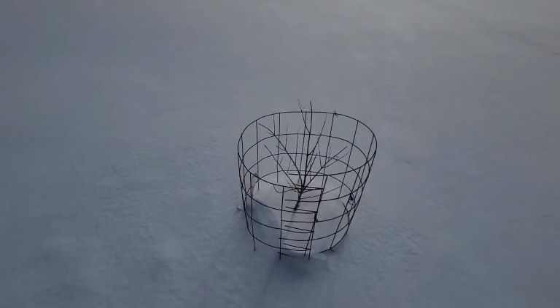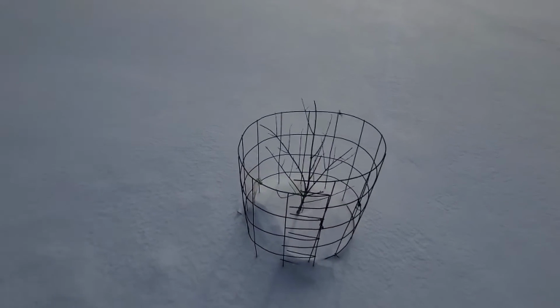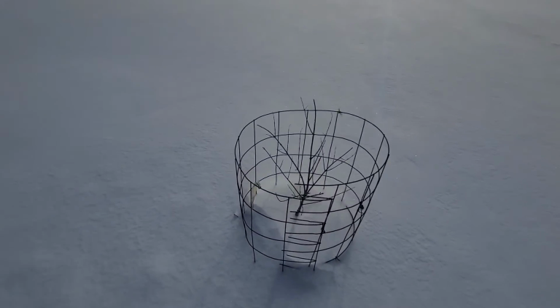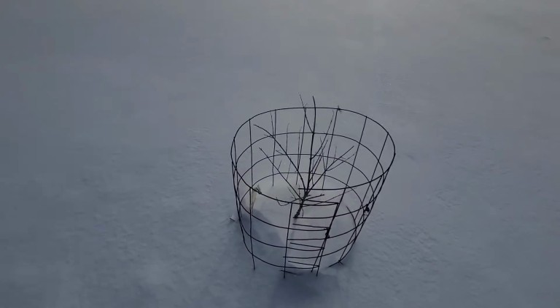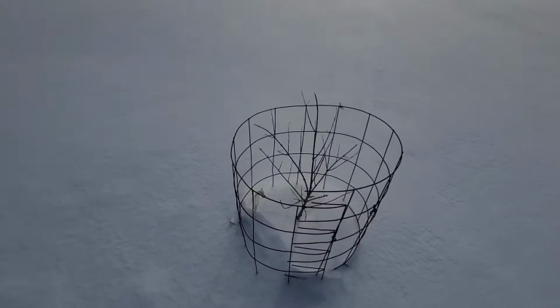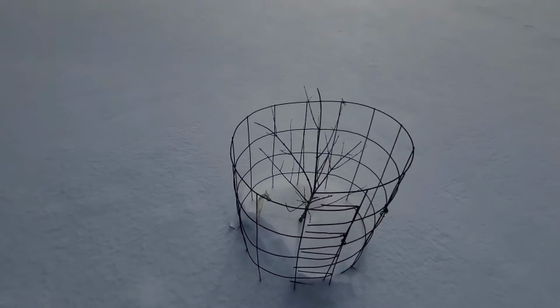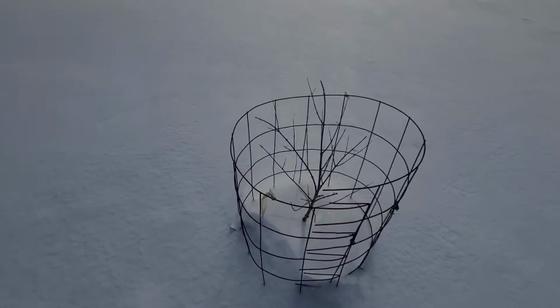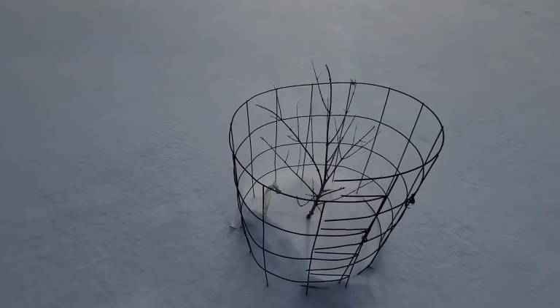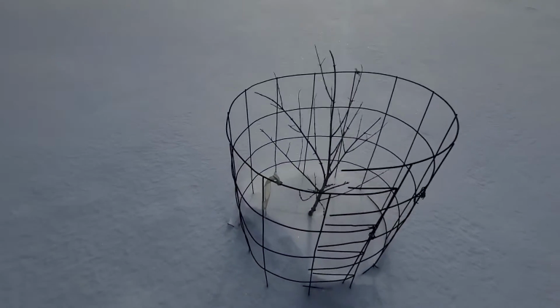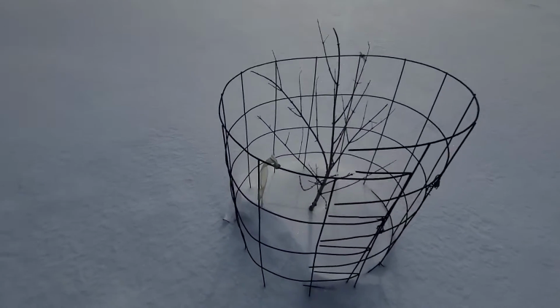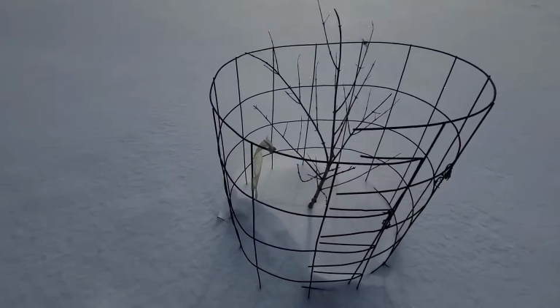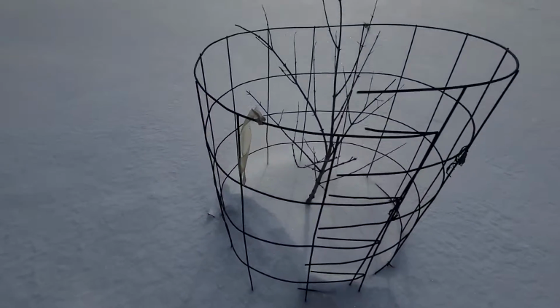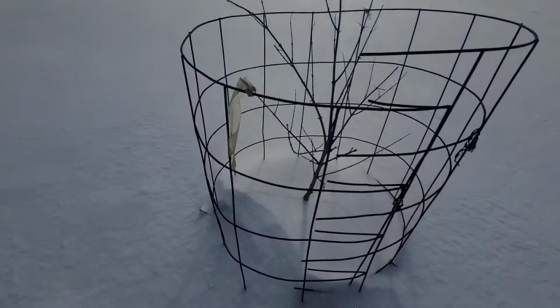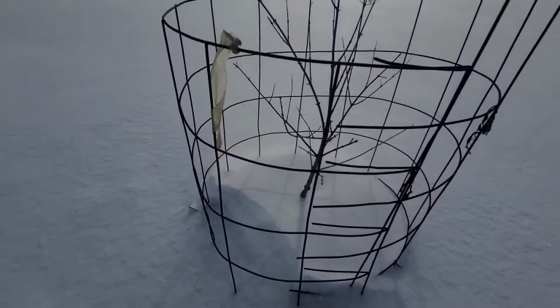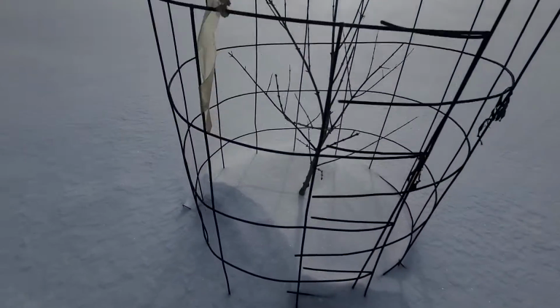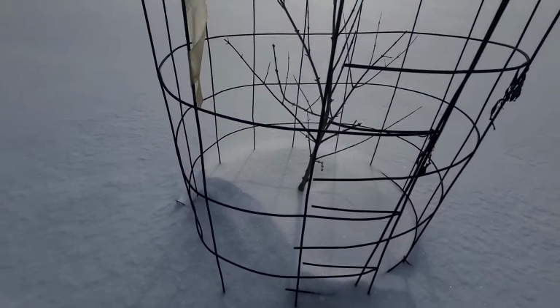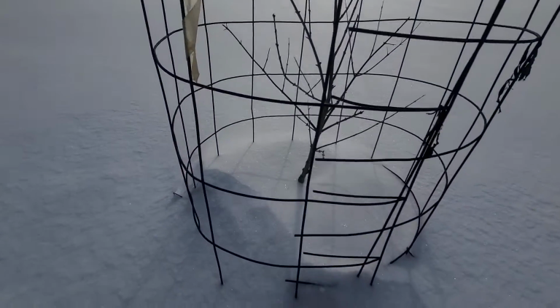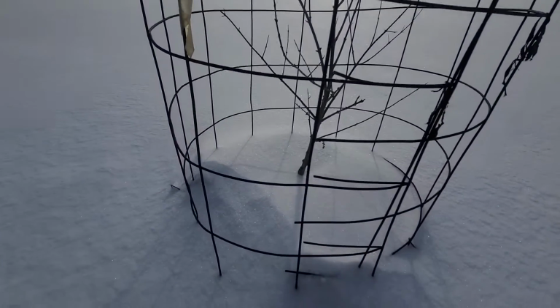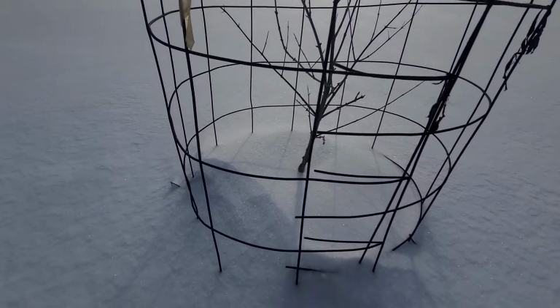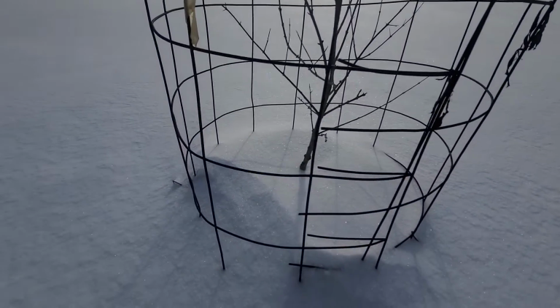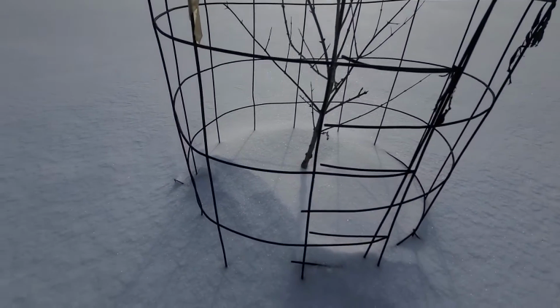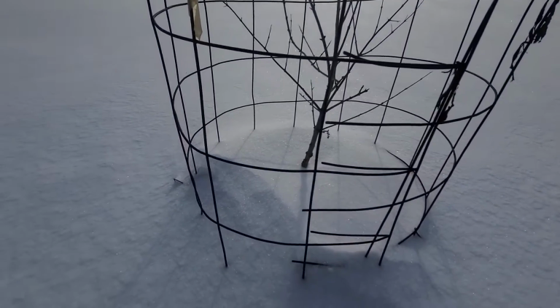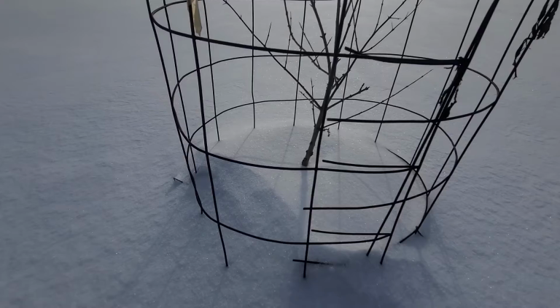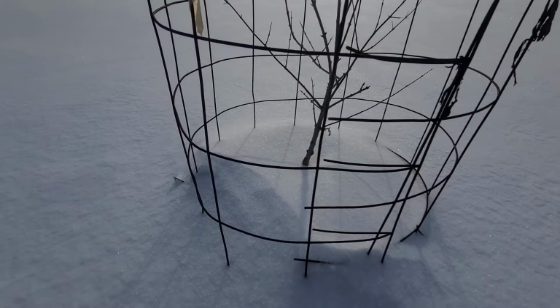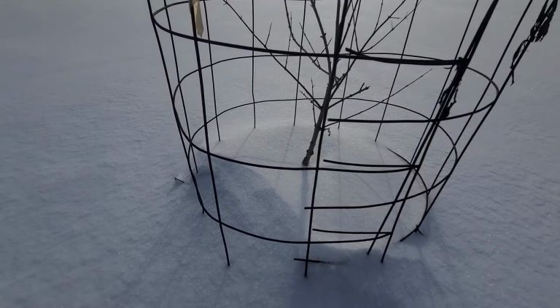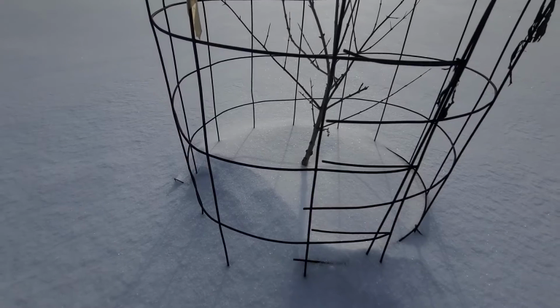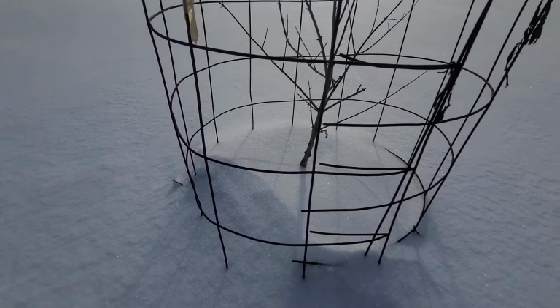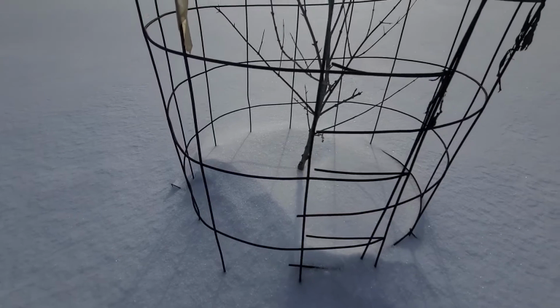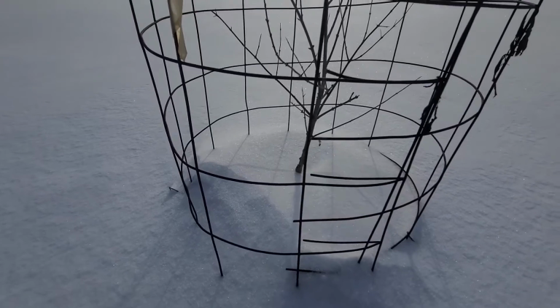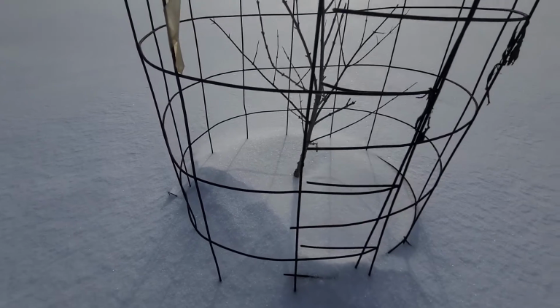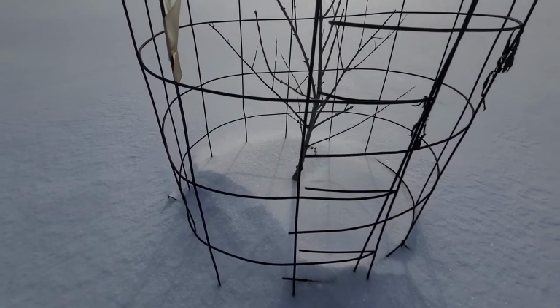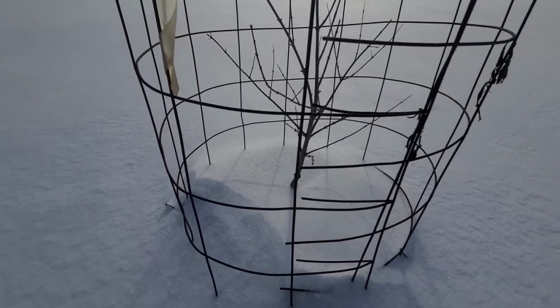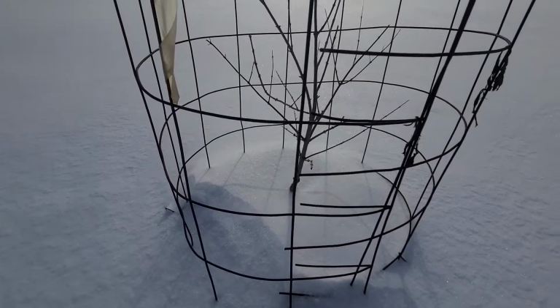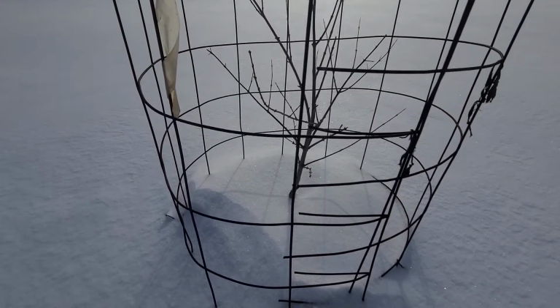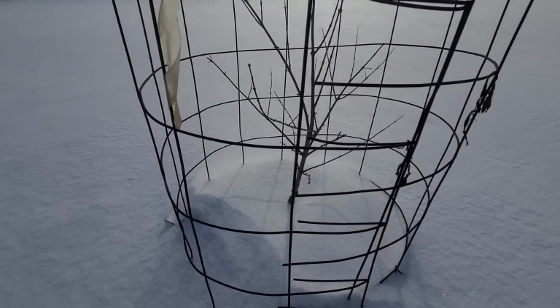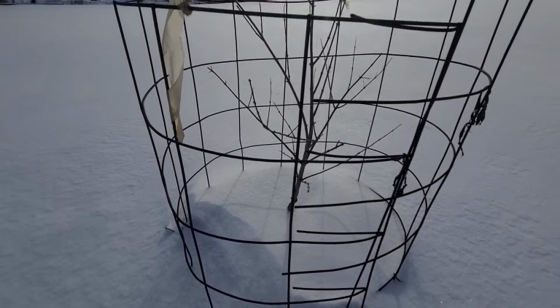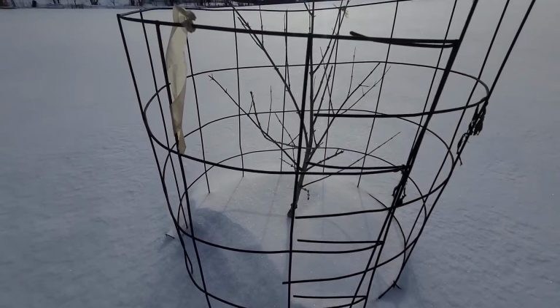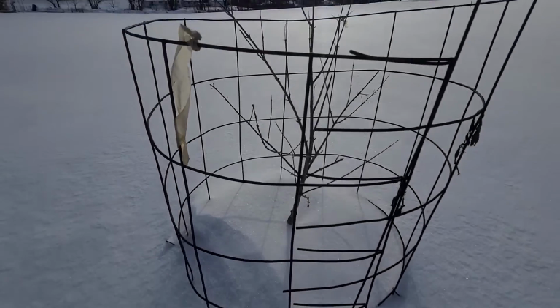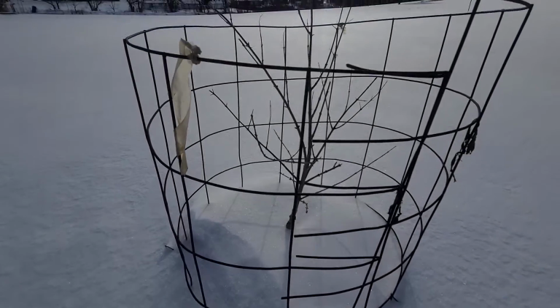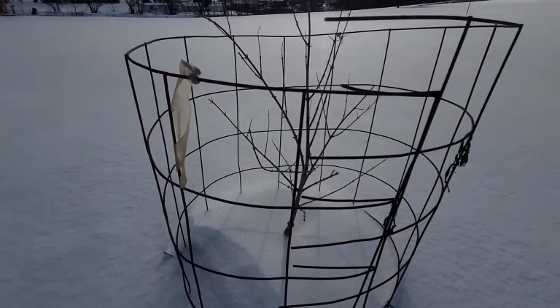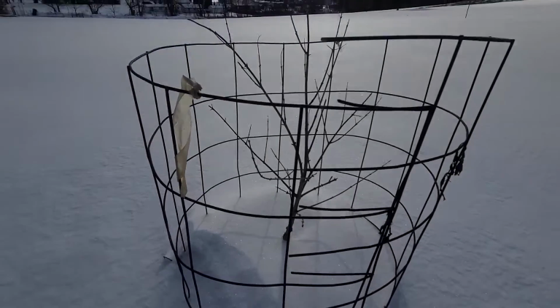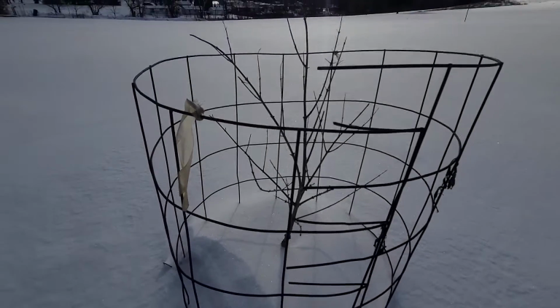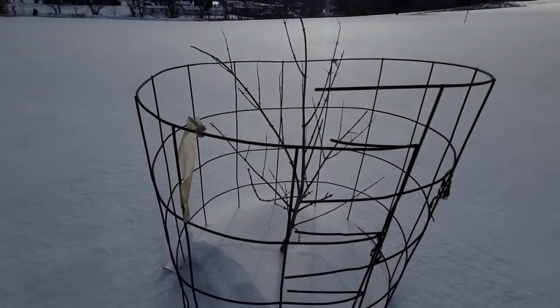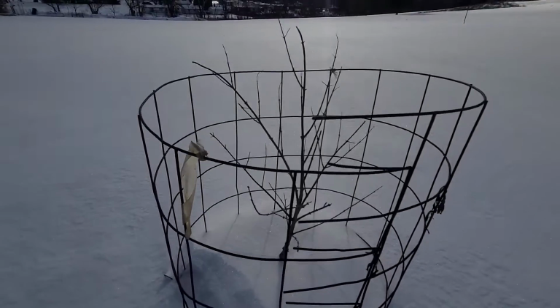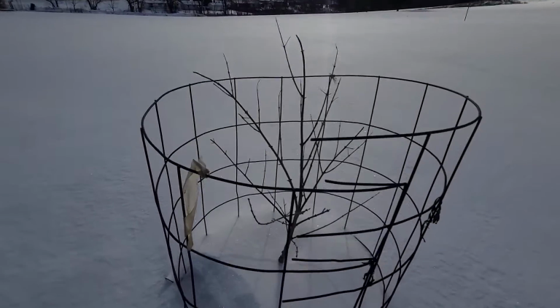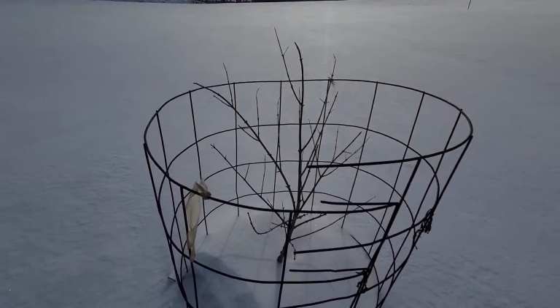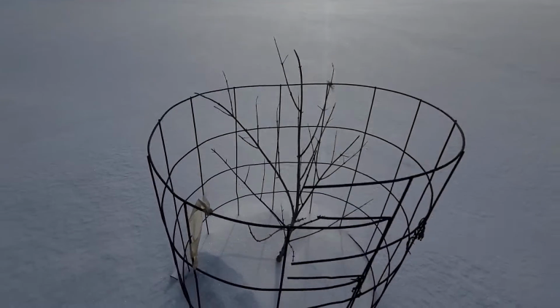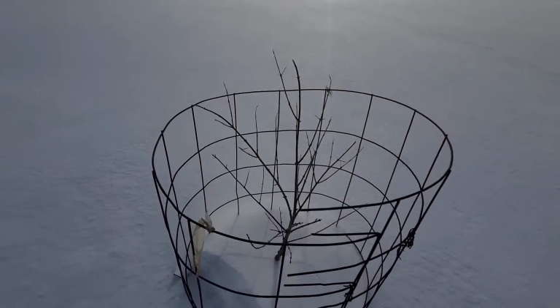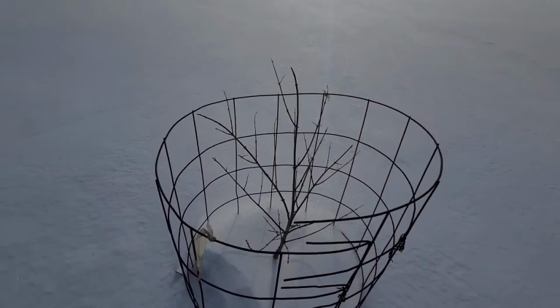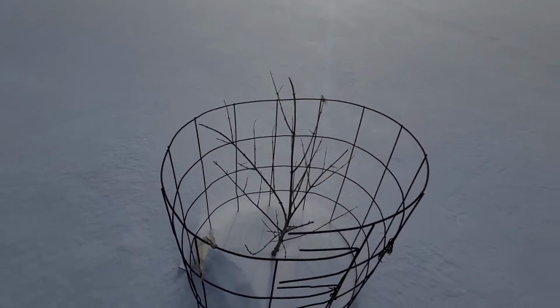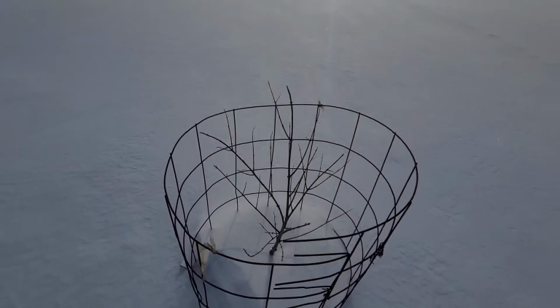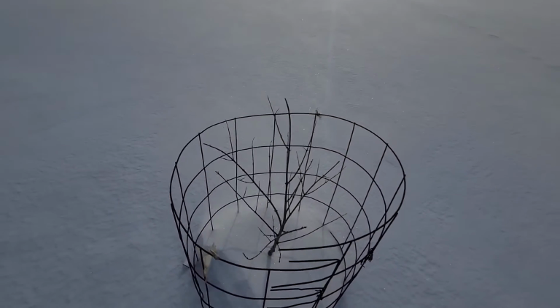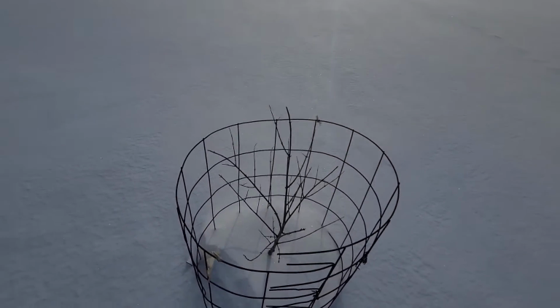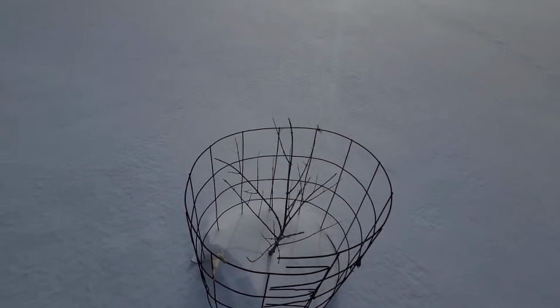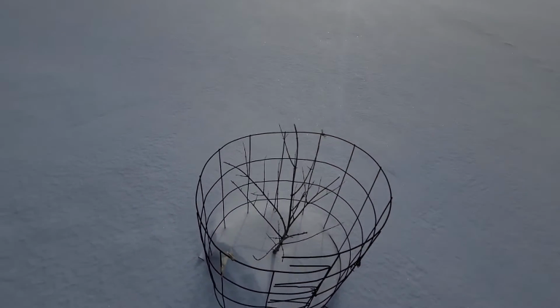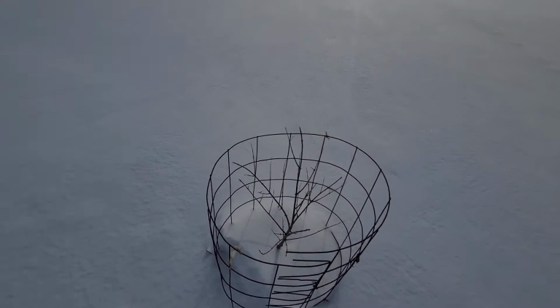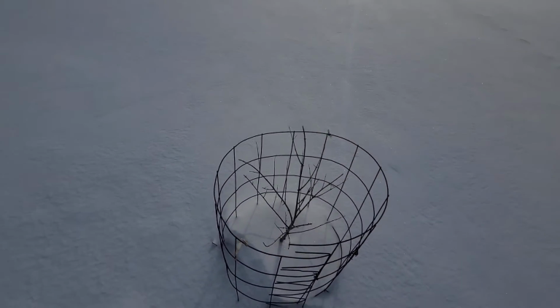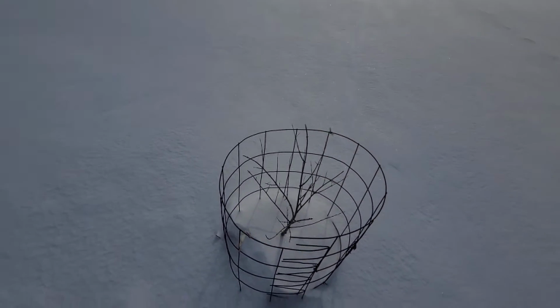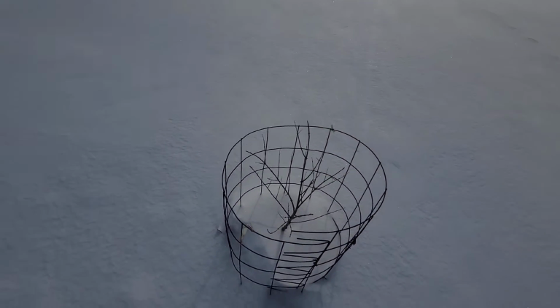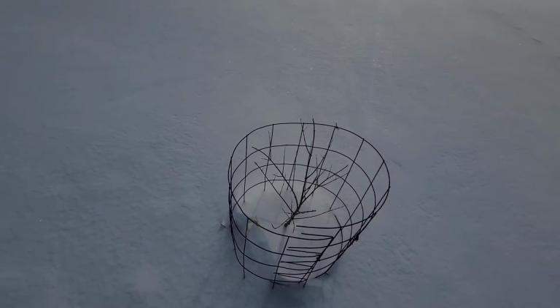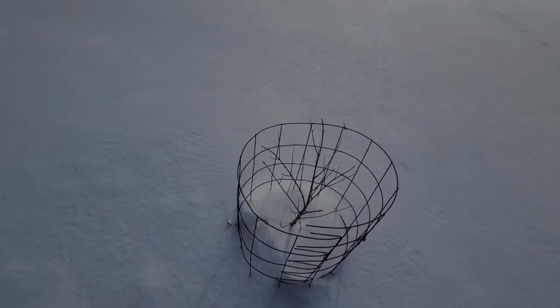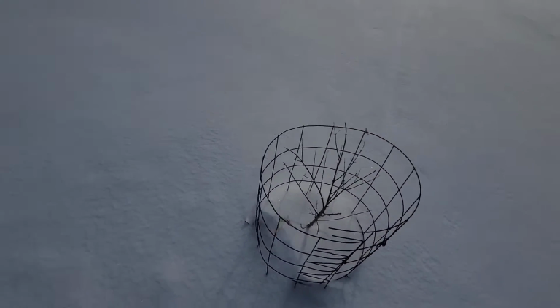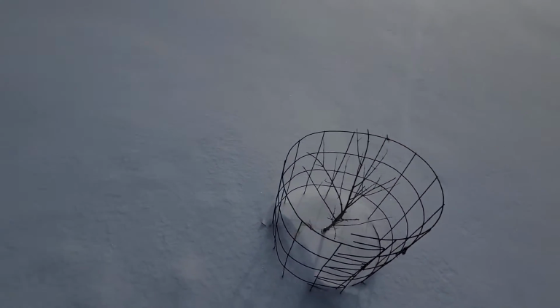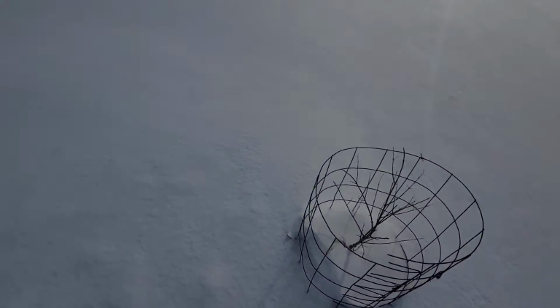Pomegranate tree out on the corner. Healthy, ready for next year.